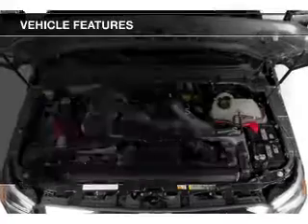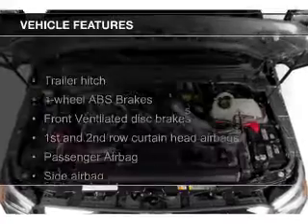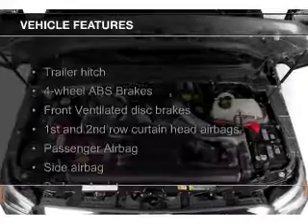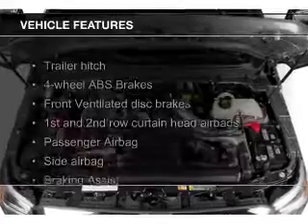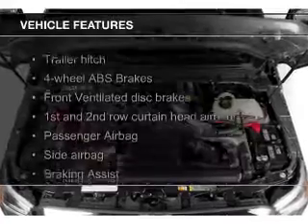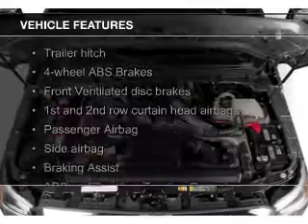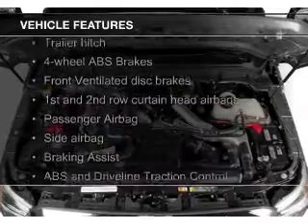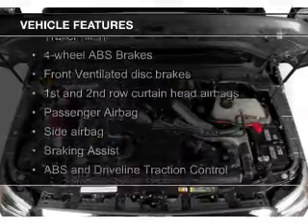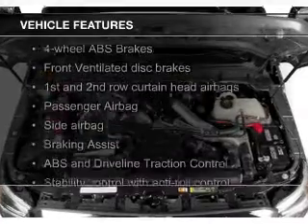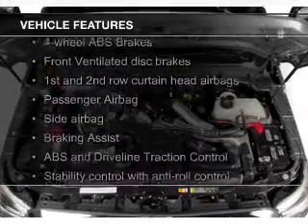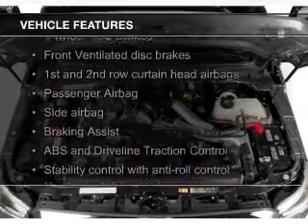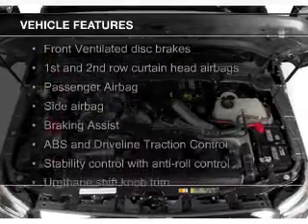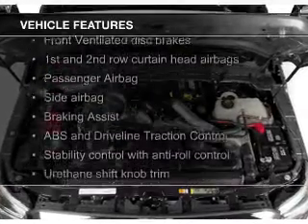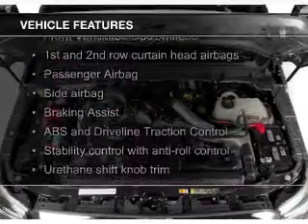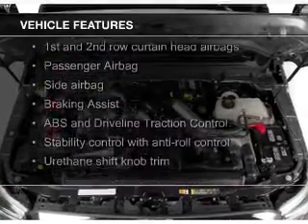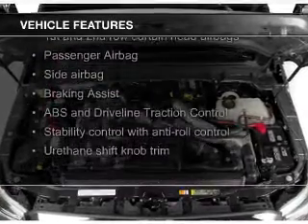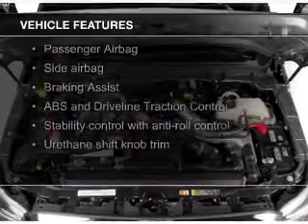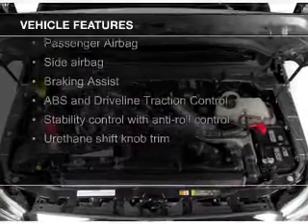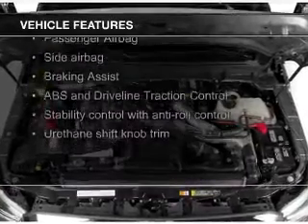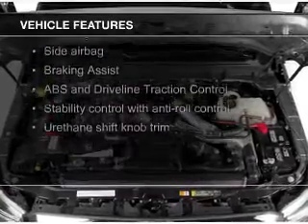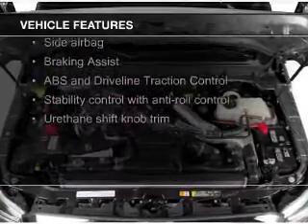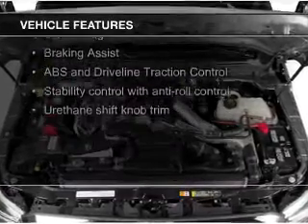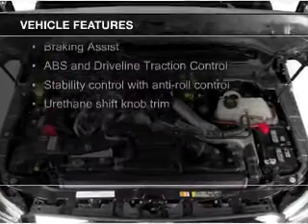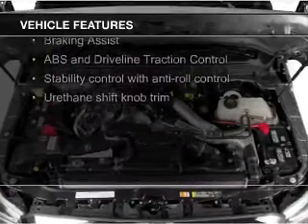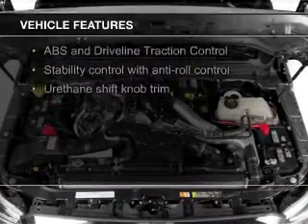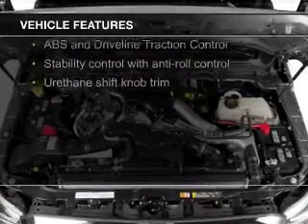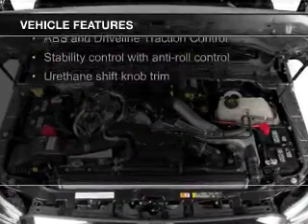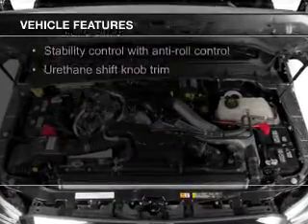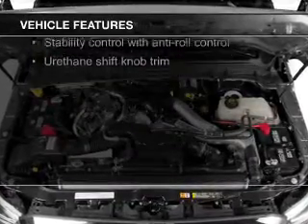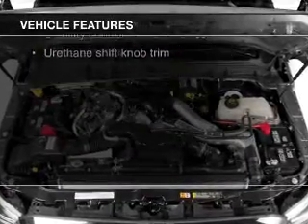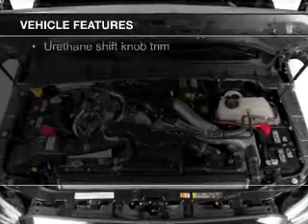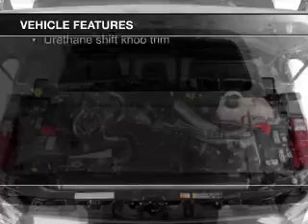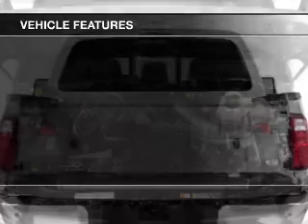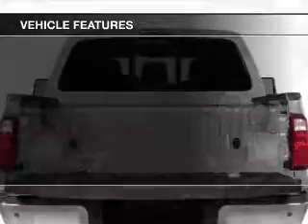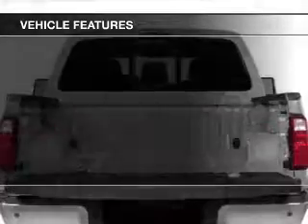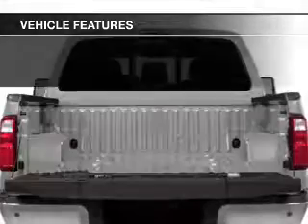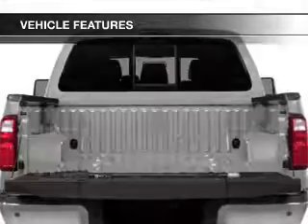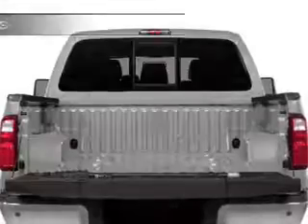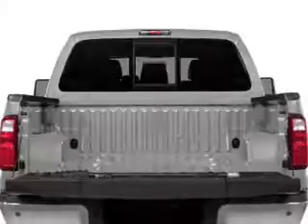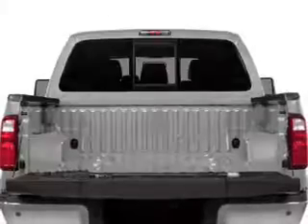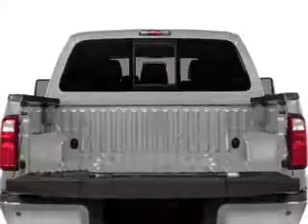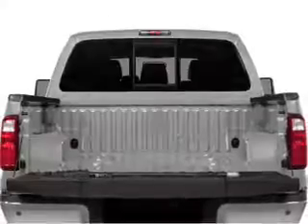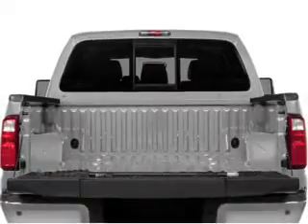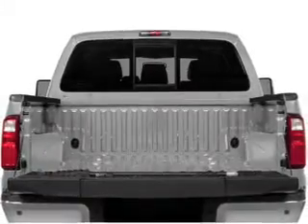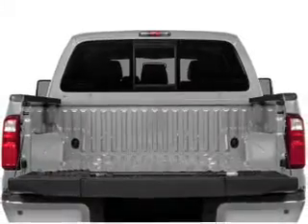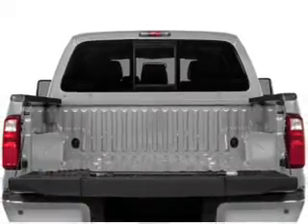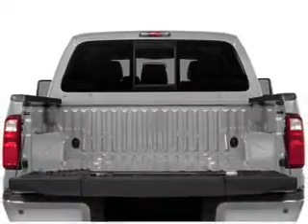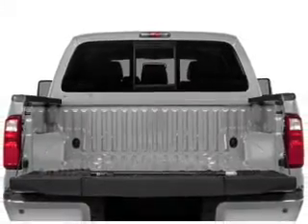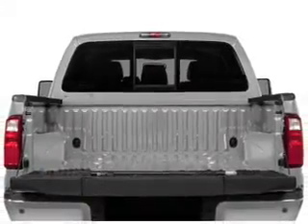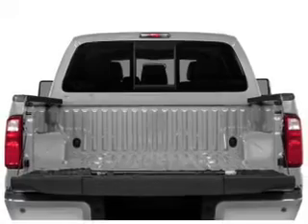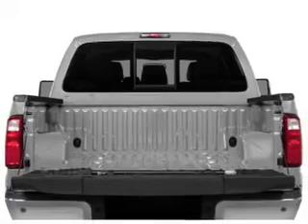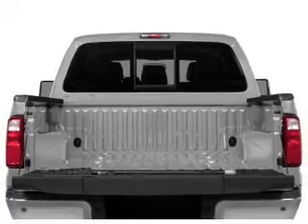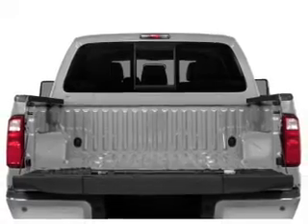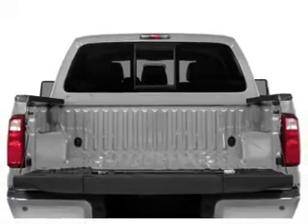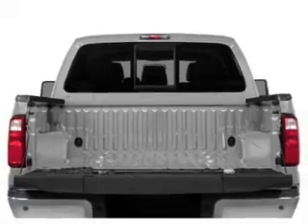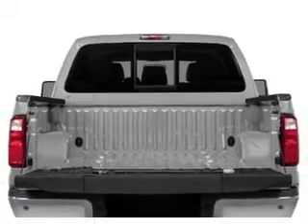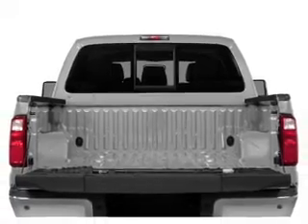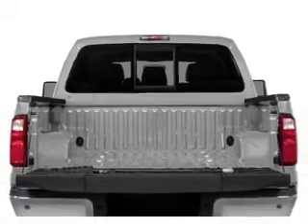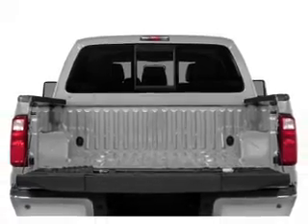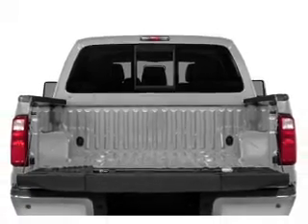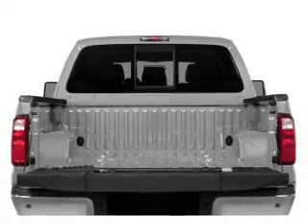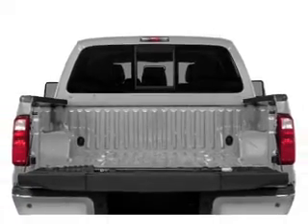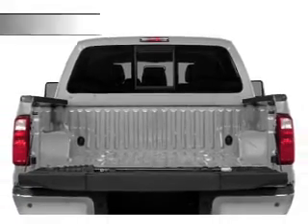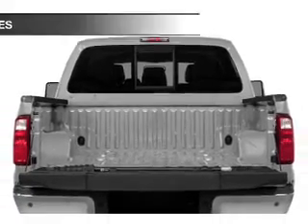The features include trailer hitch, a tilt and telescopic steering wheel, split rear seats, and power steering.